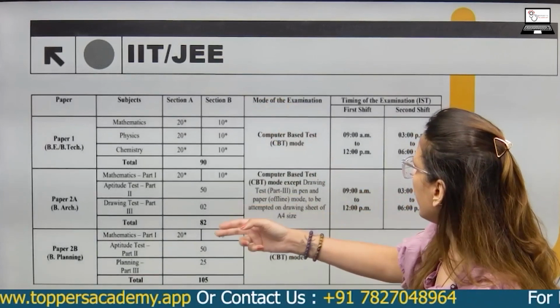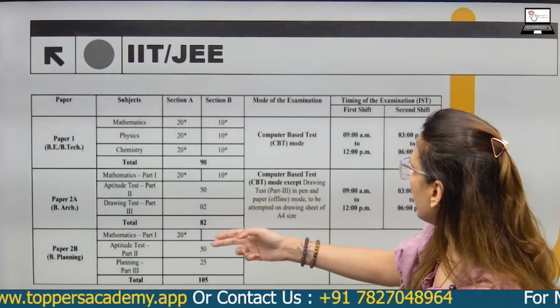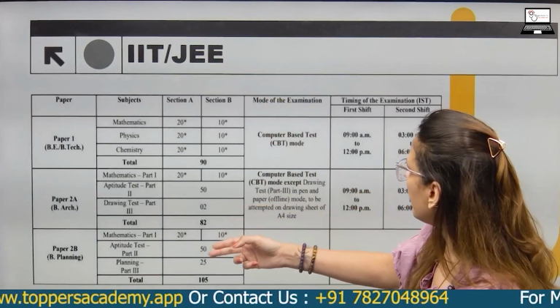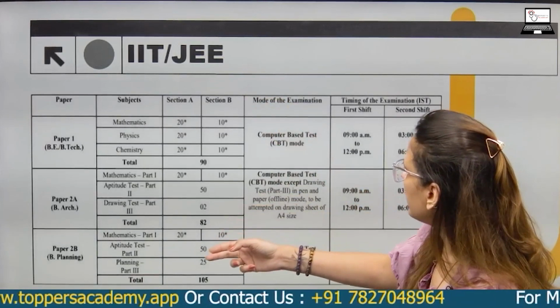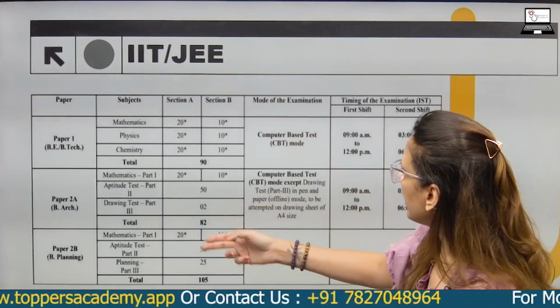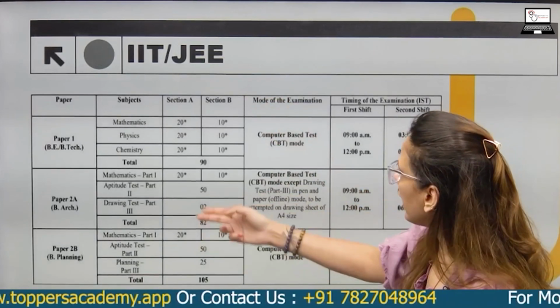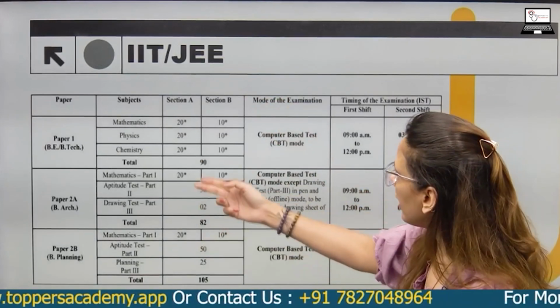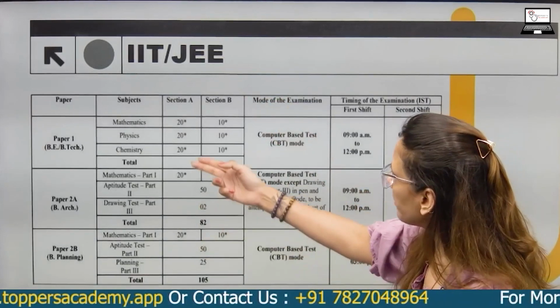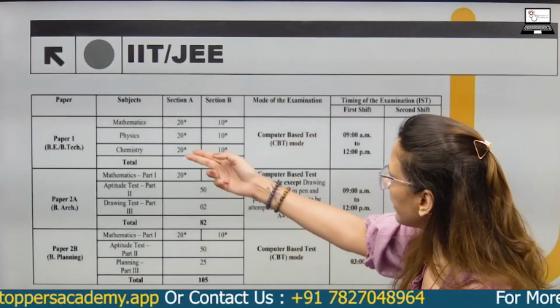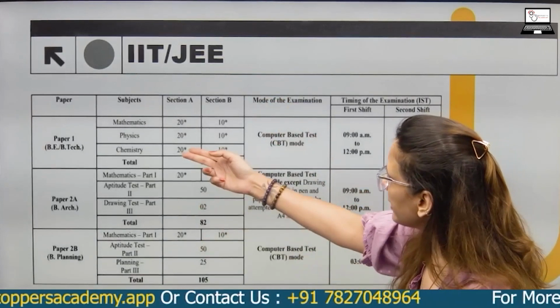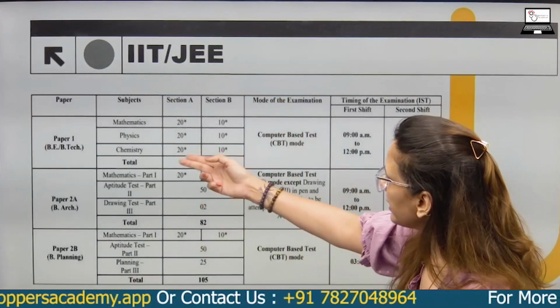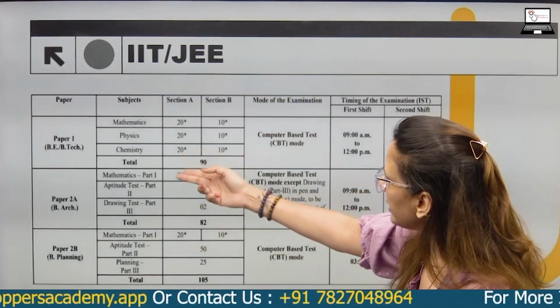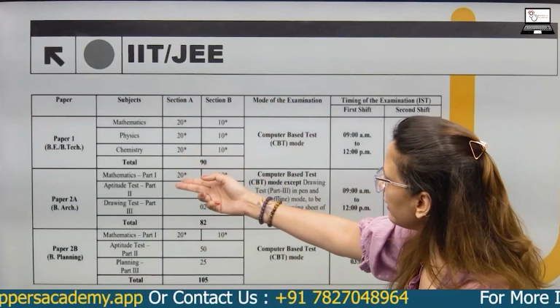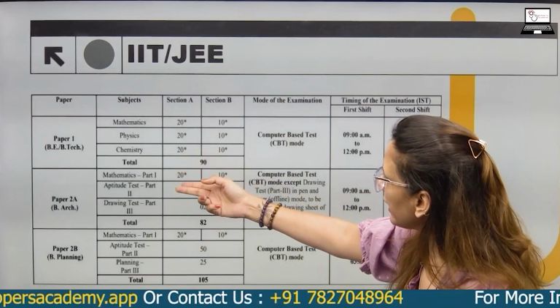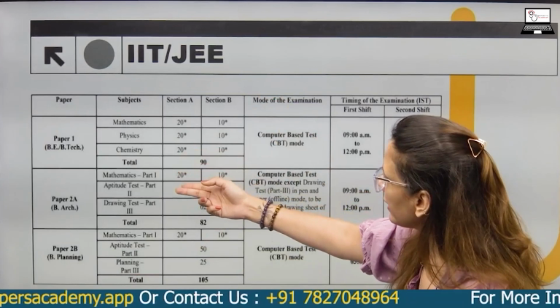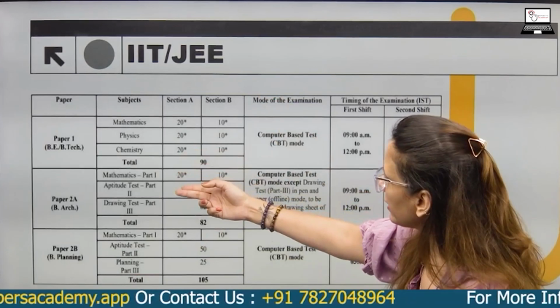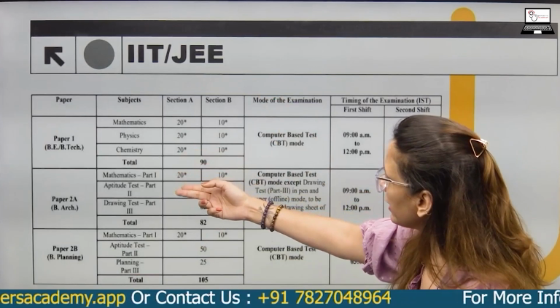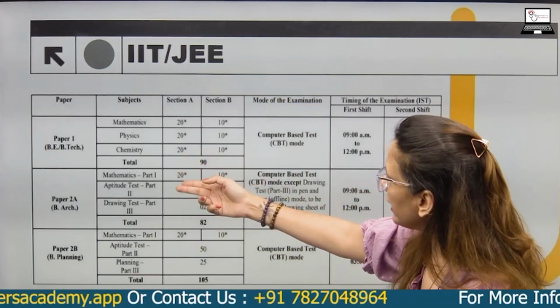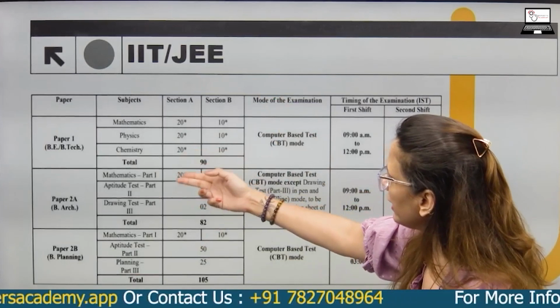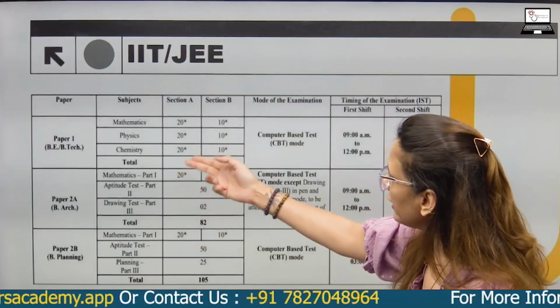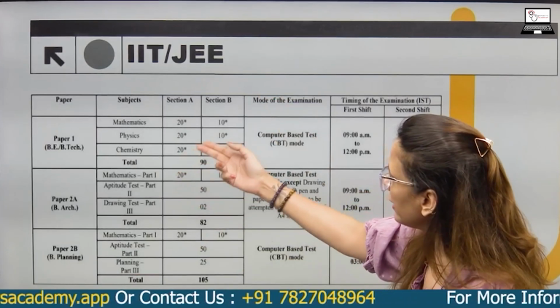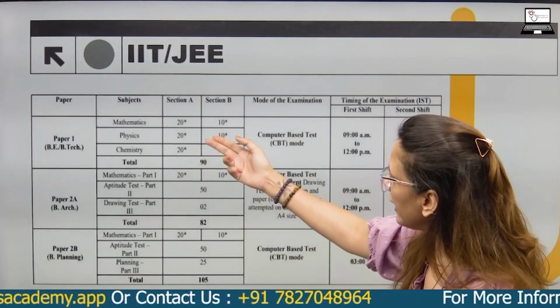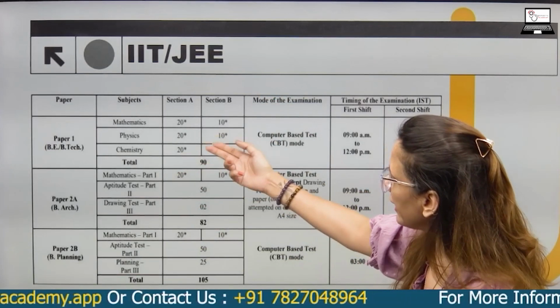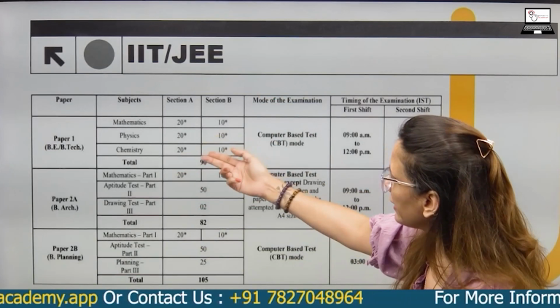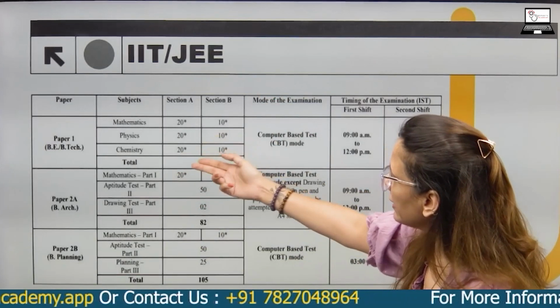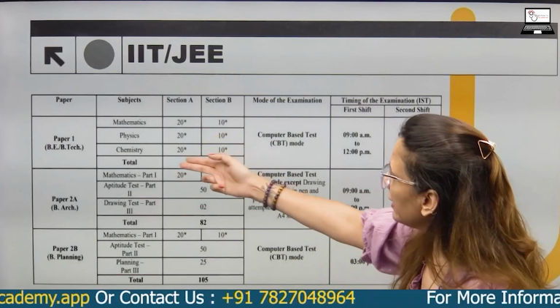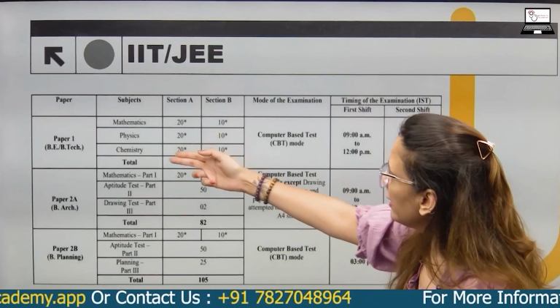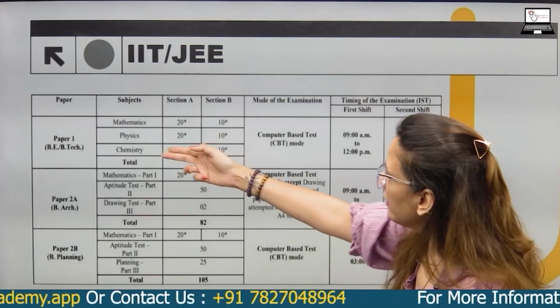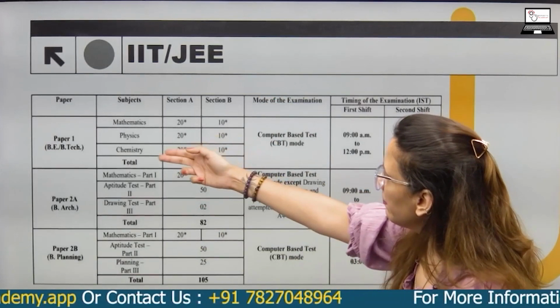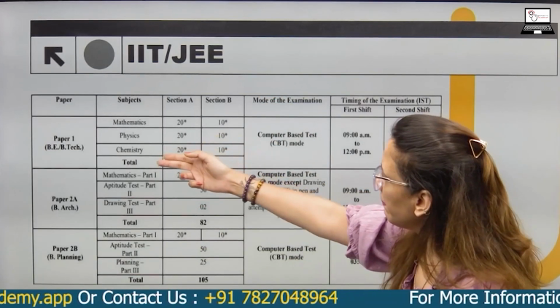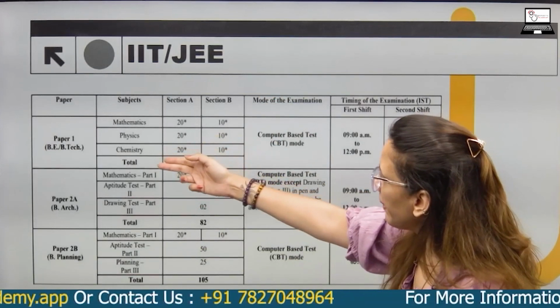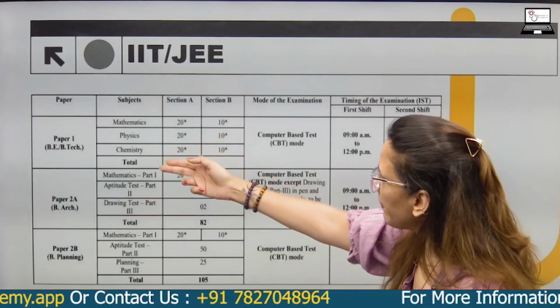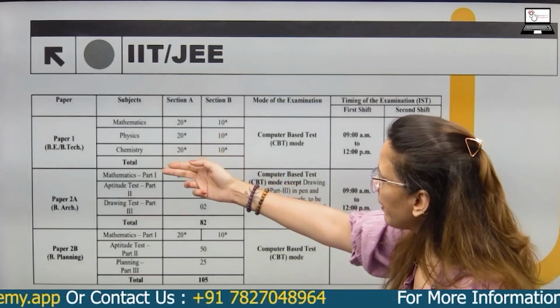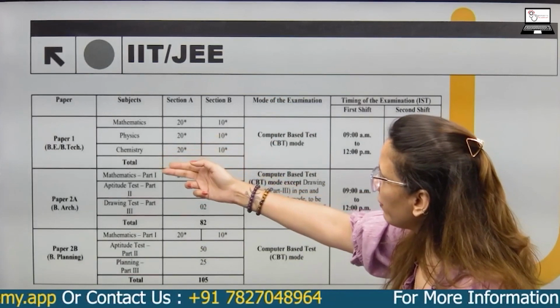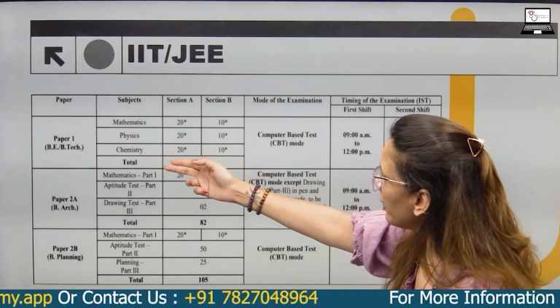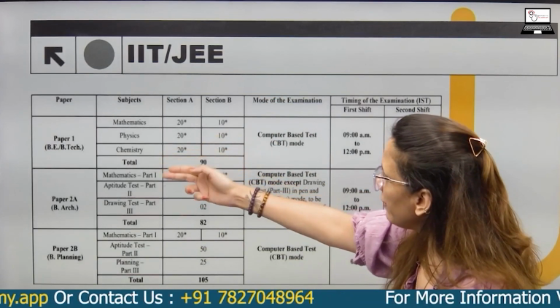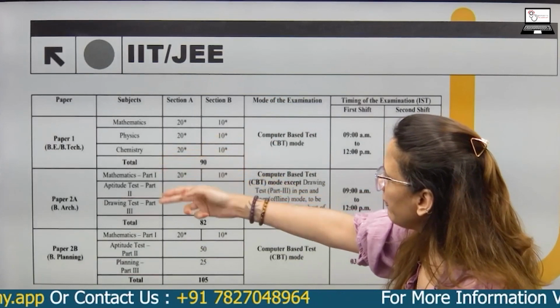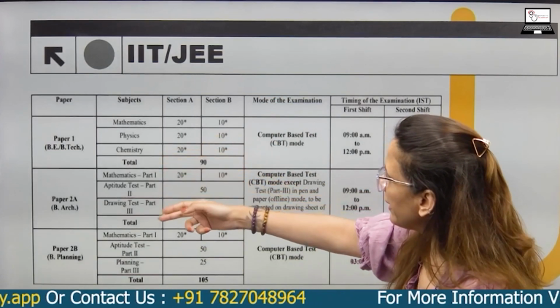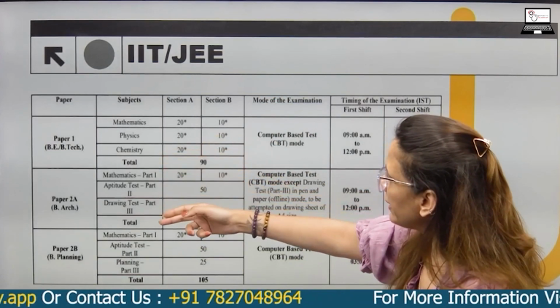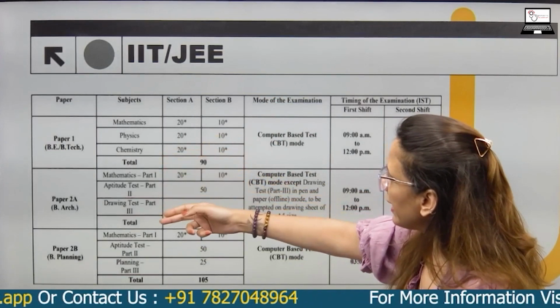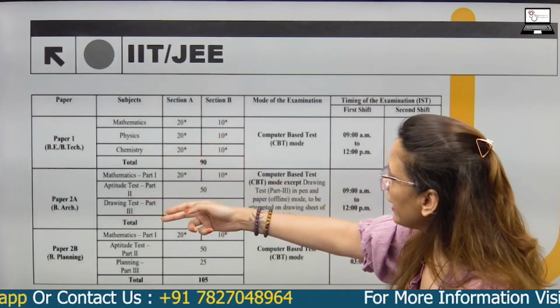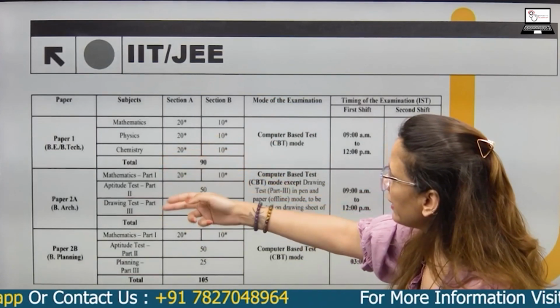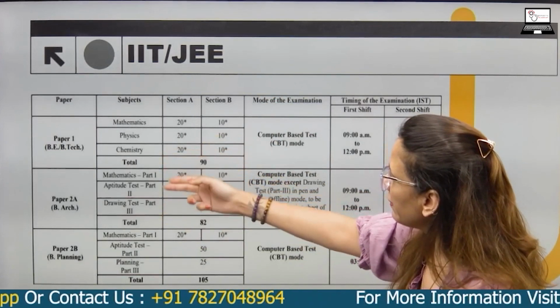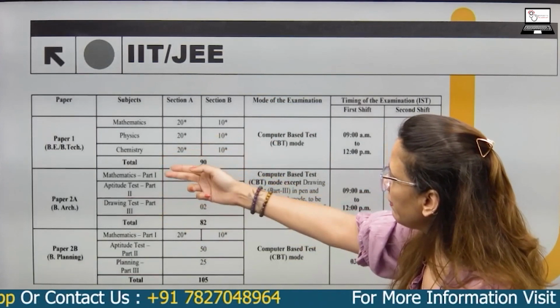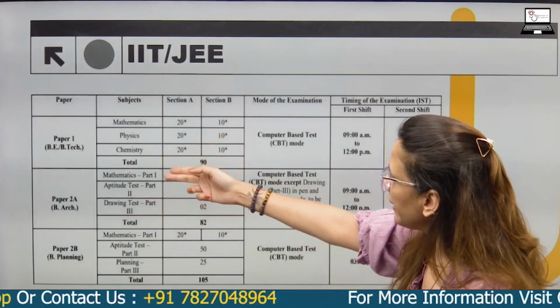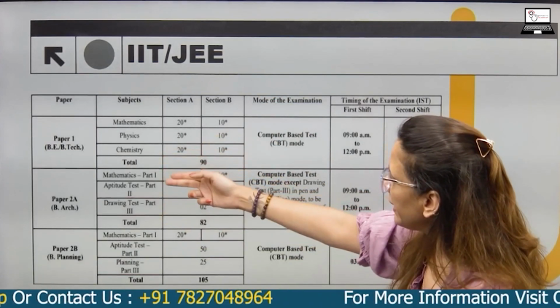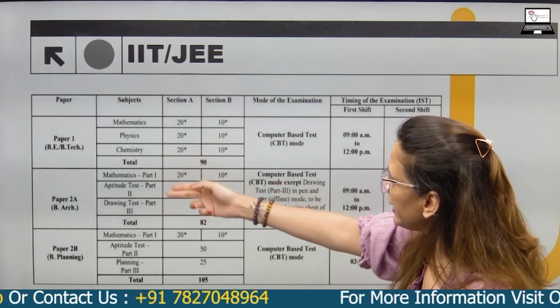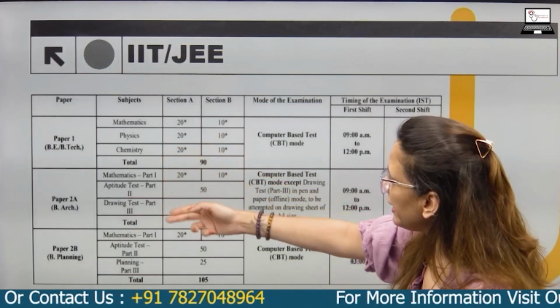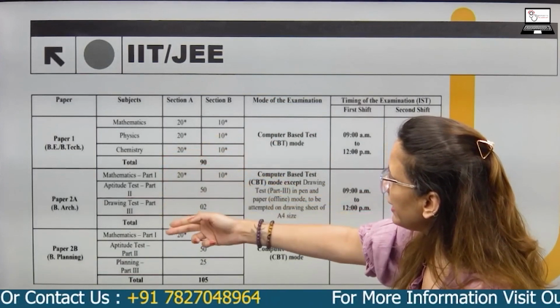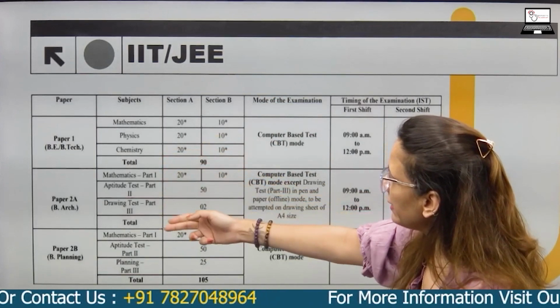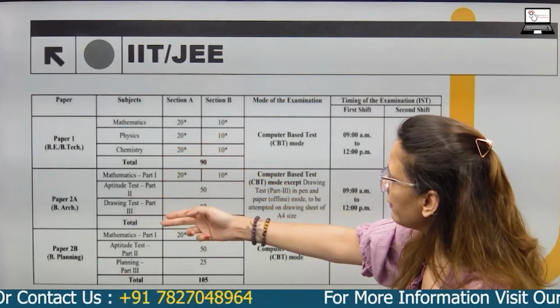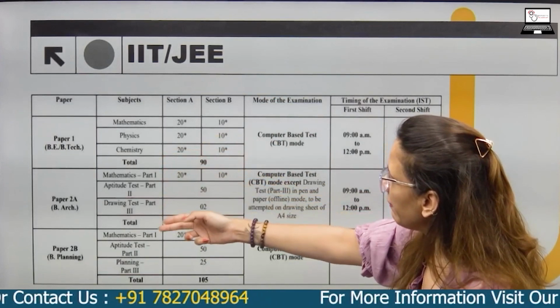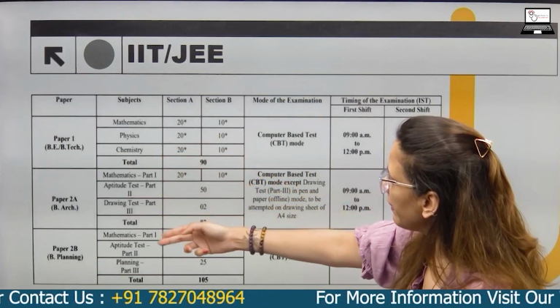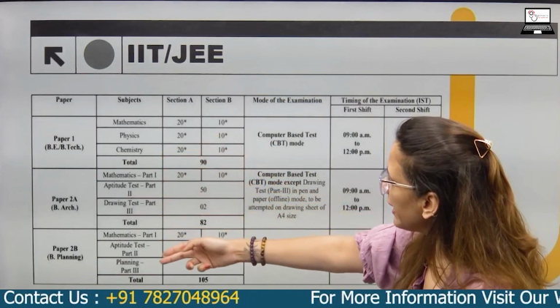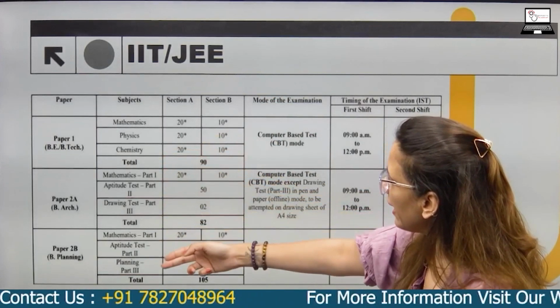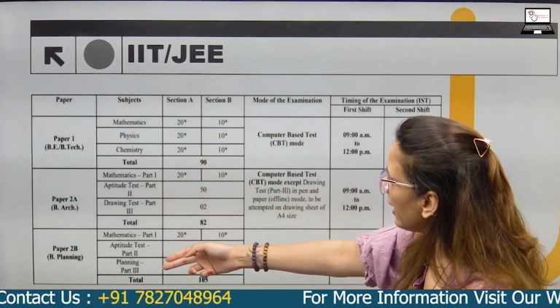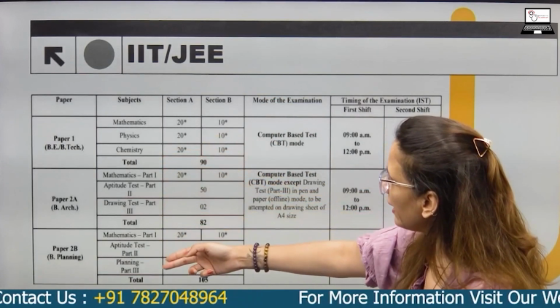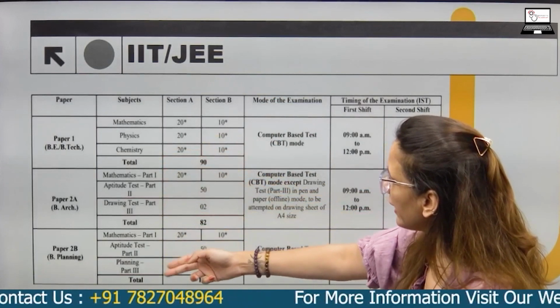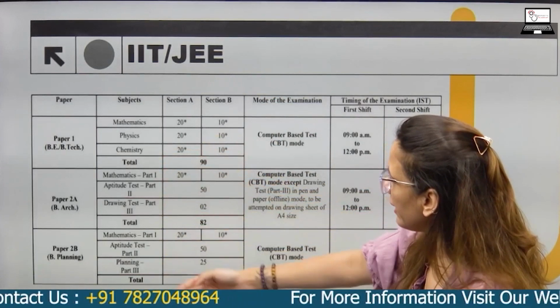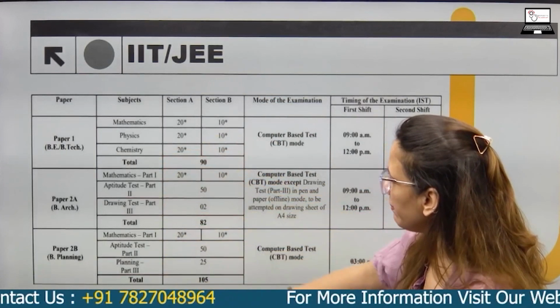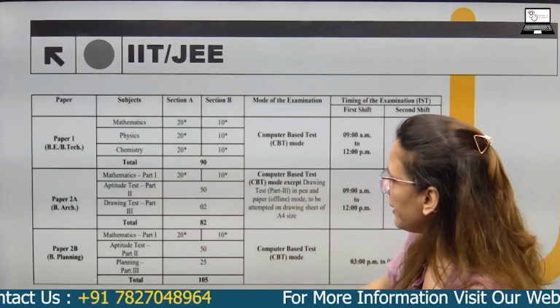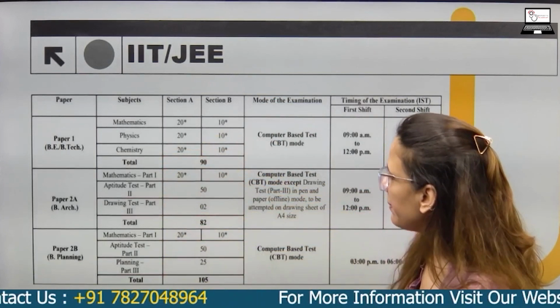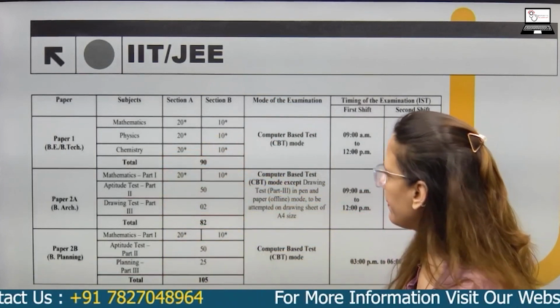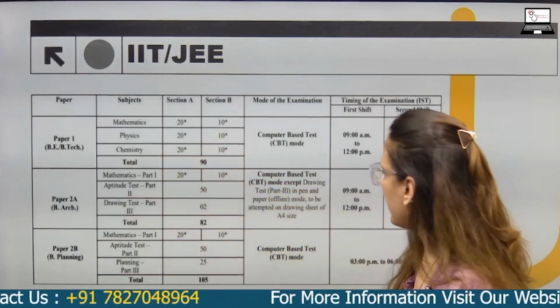For JEE, there are different paper categories including Paper 1, B.Tech, B.E., B.Arch, and B.Planning.